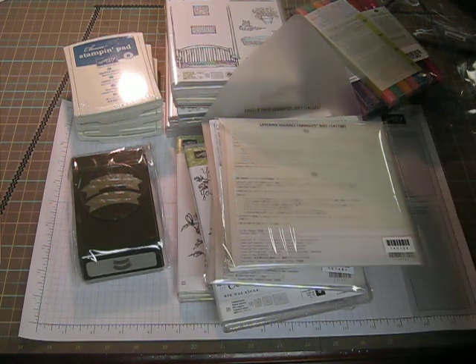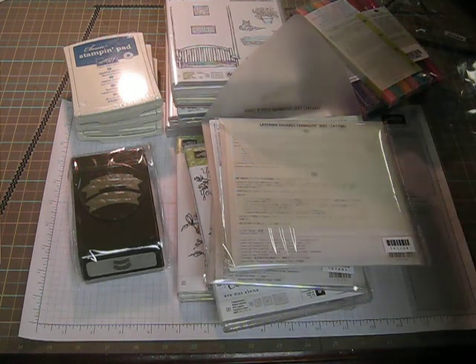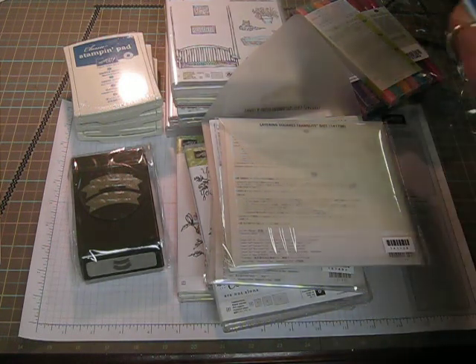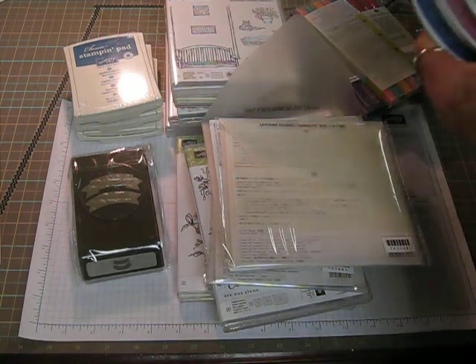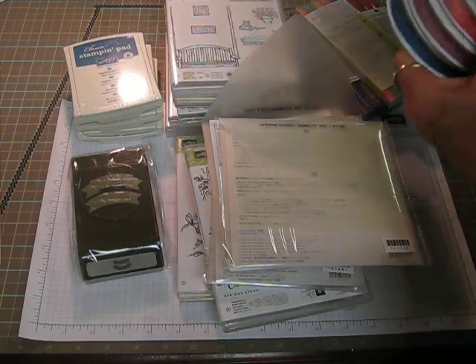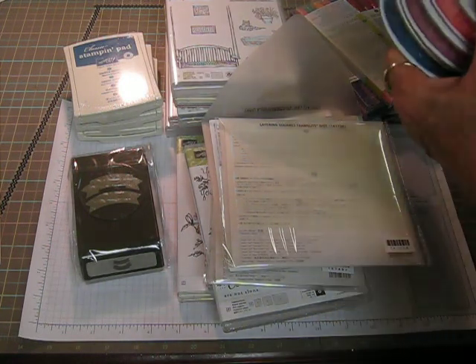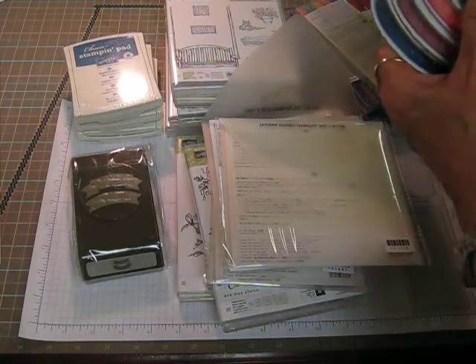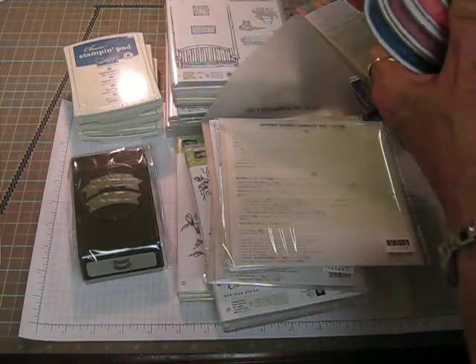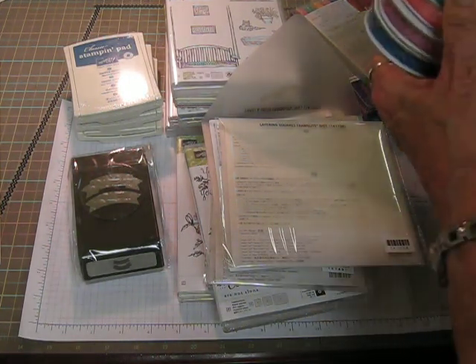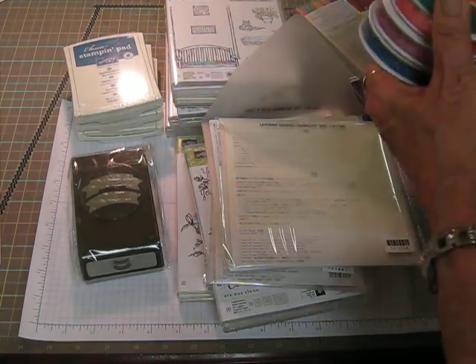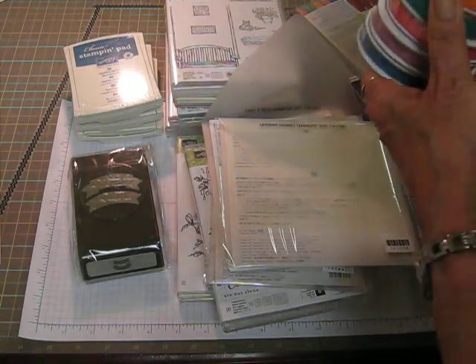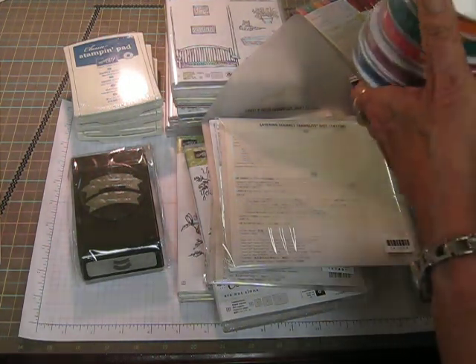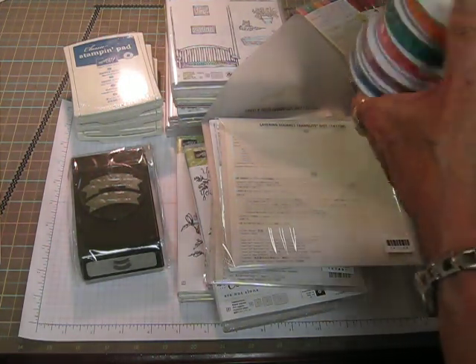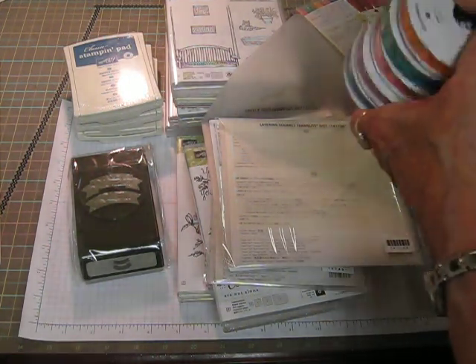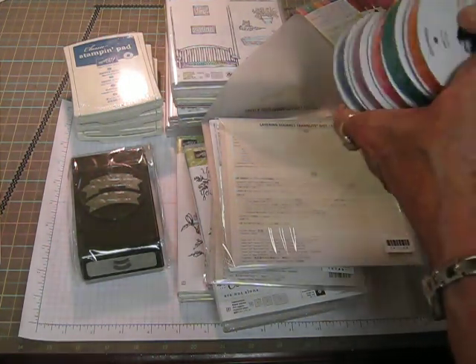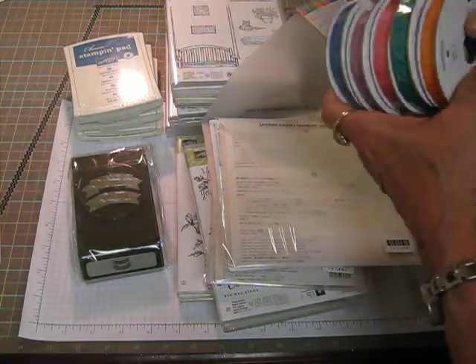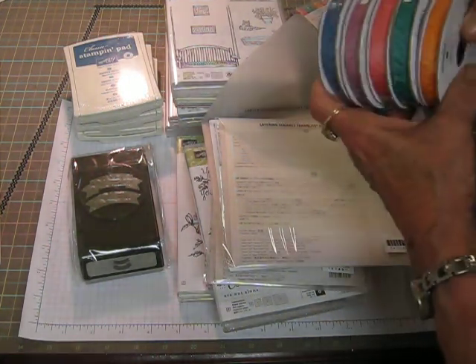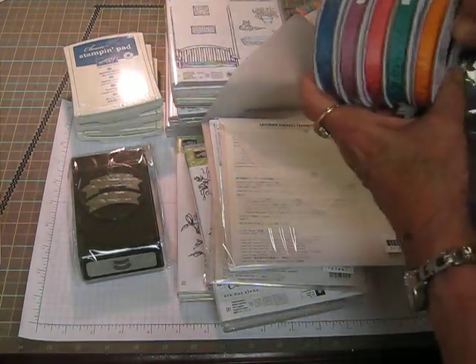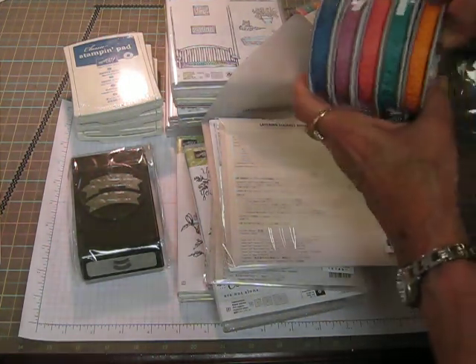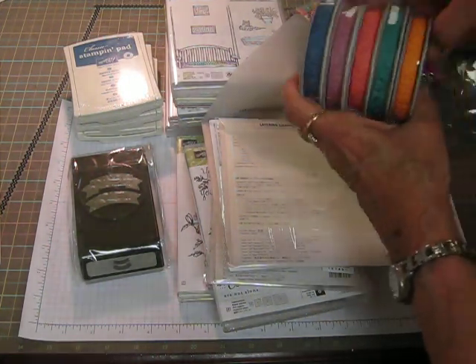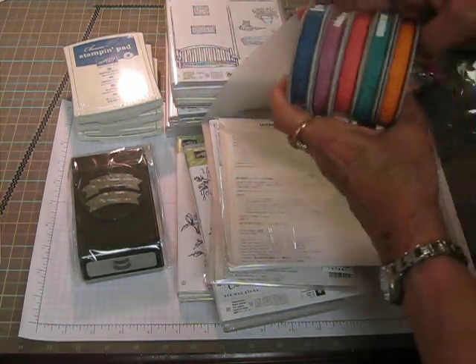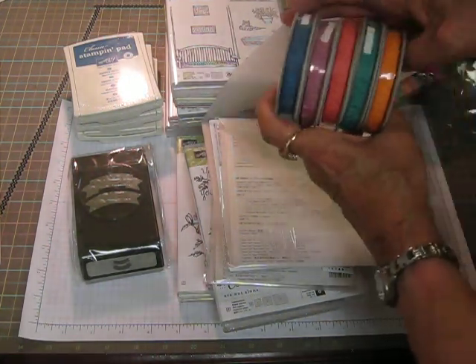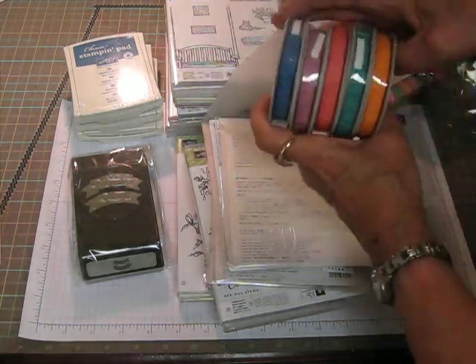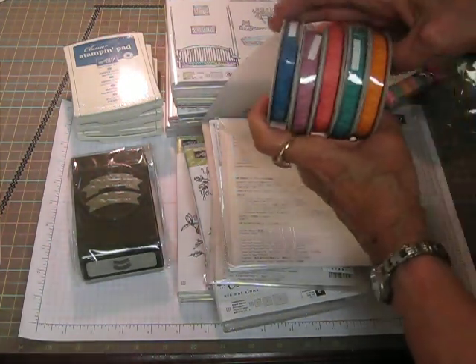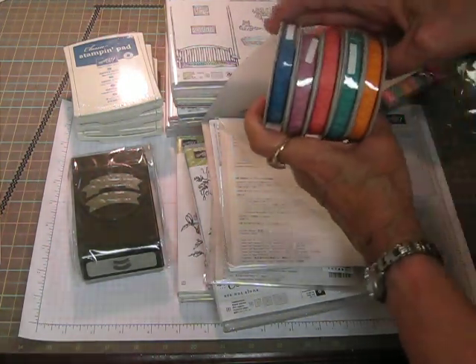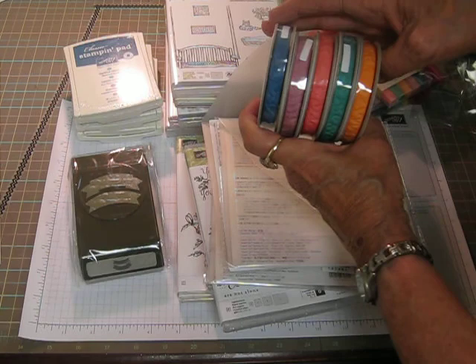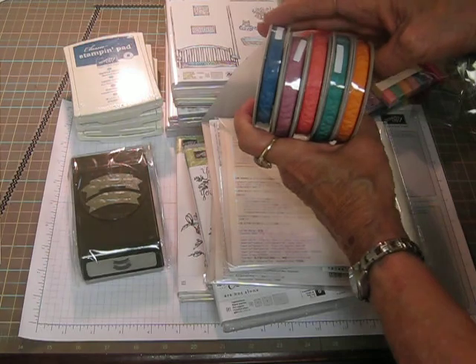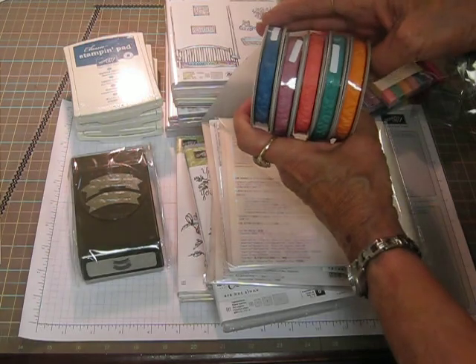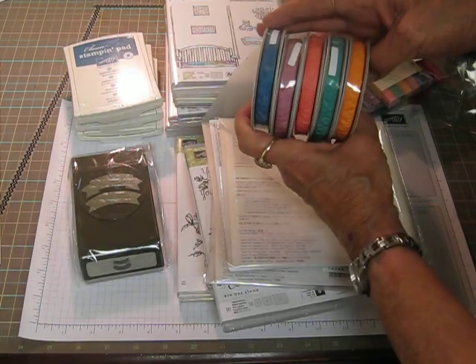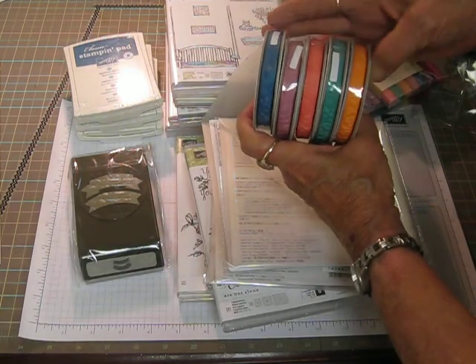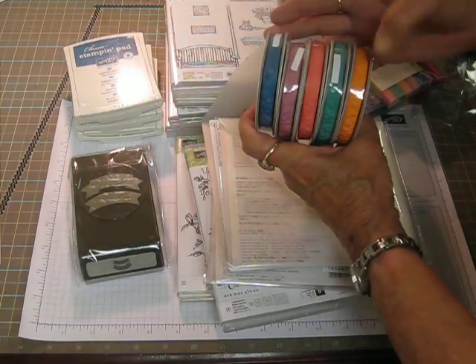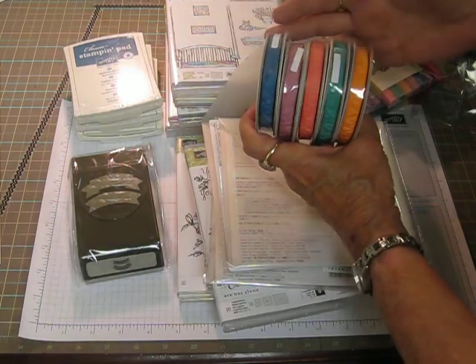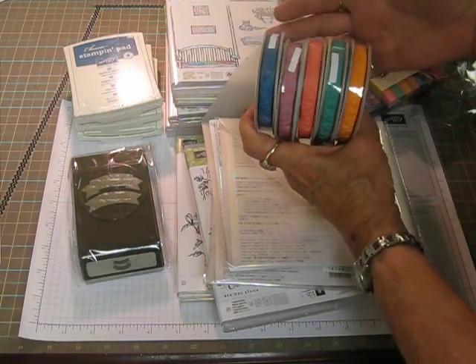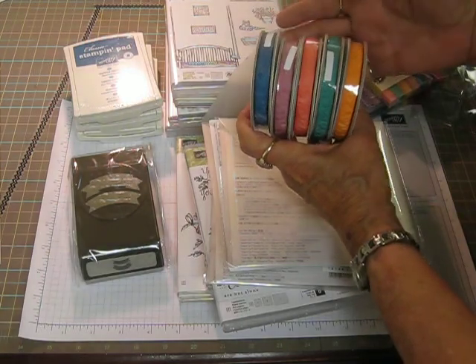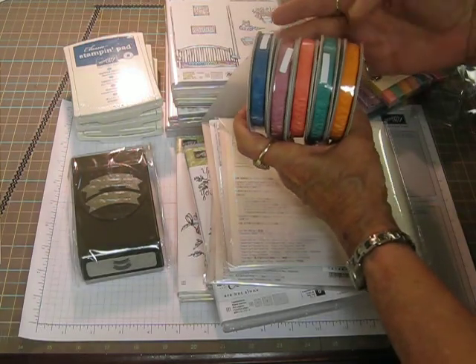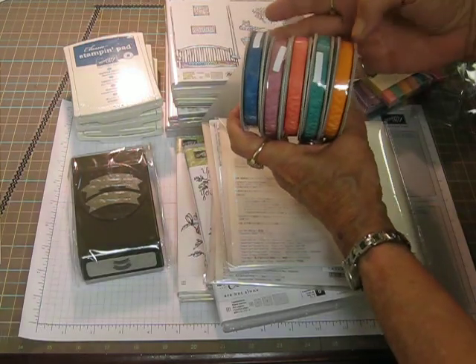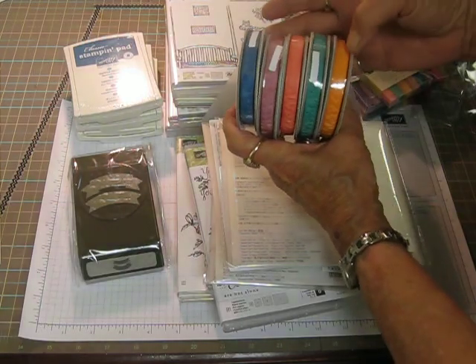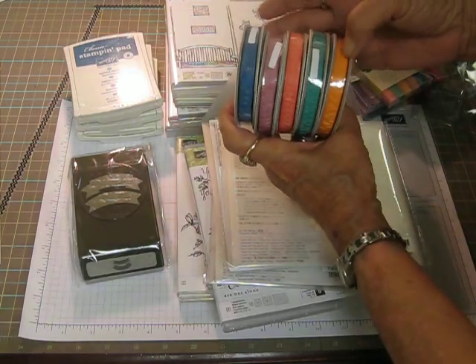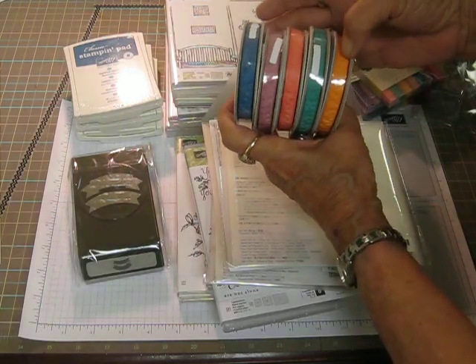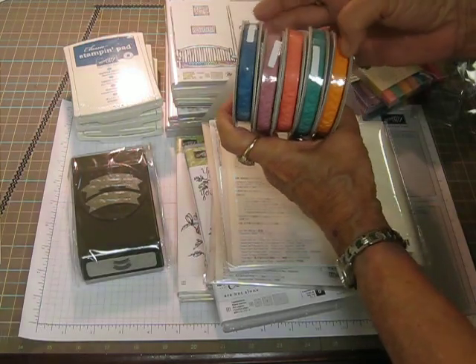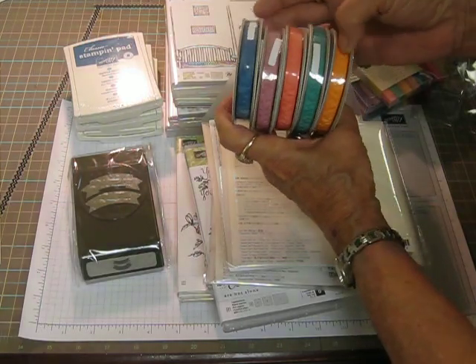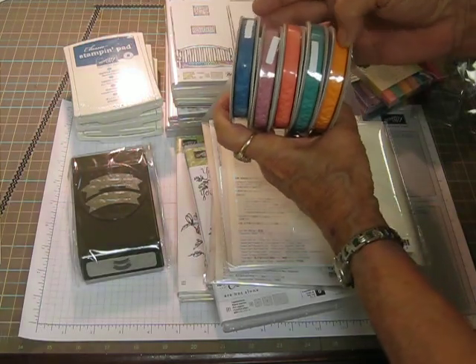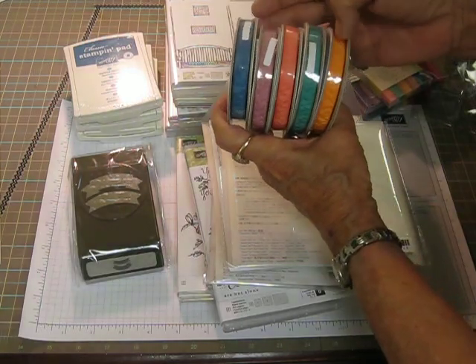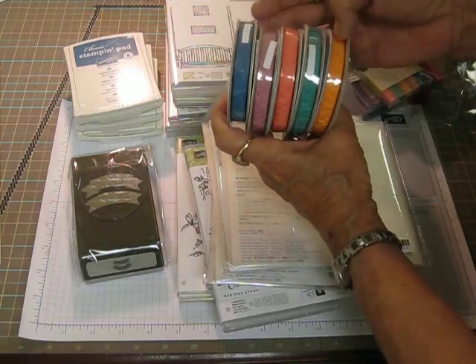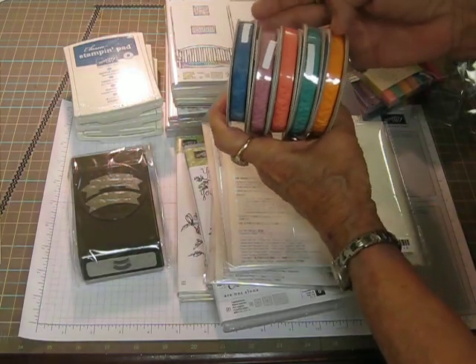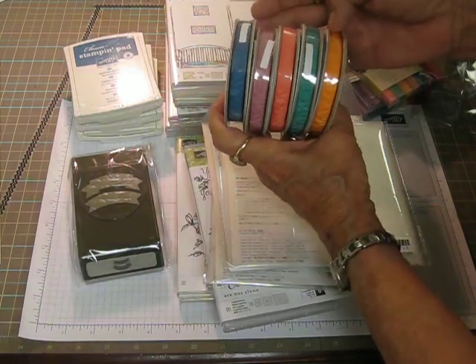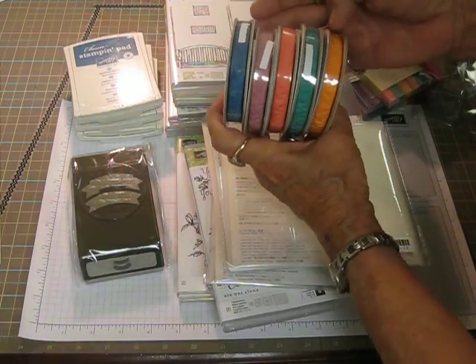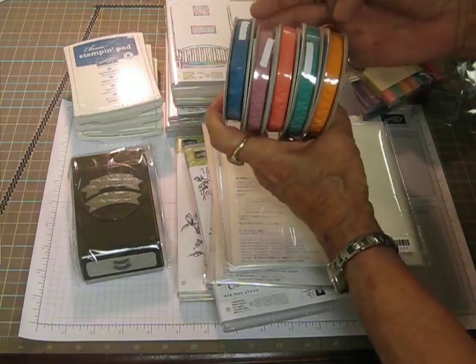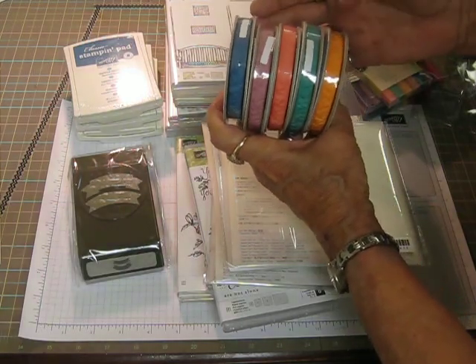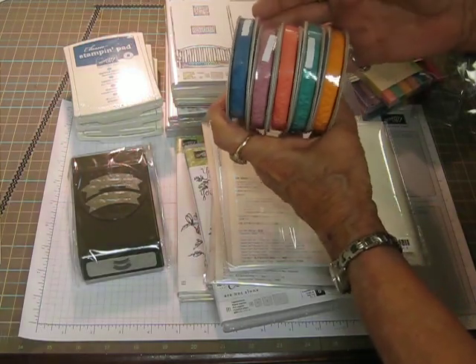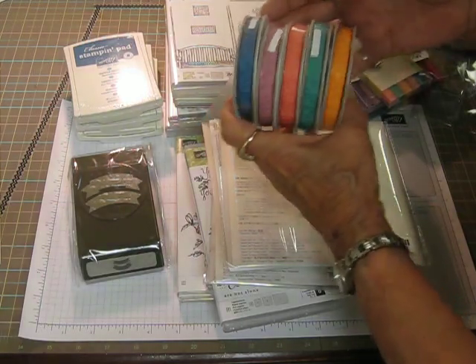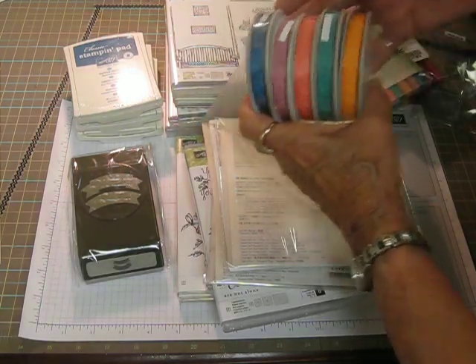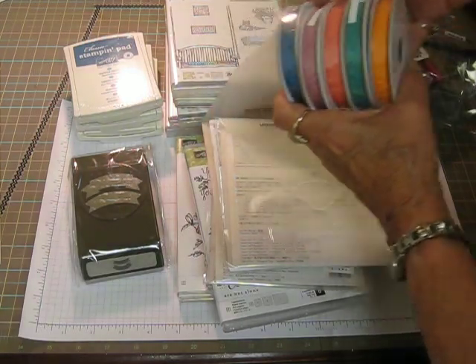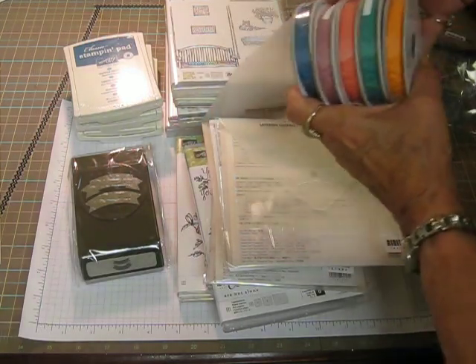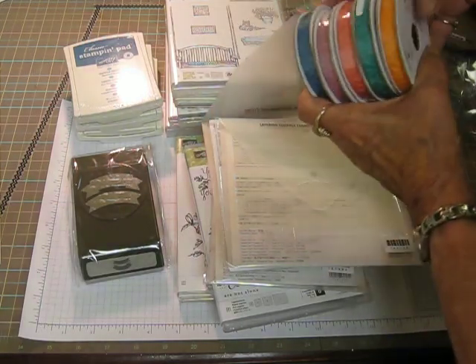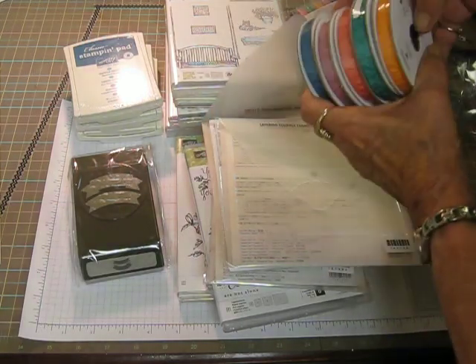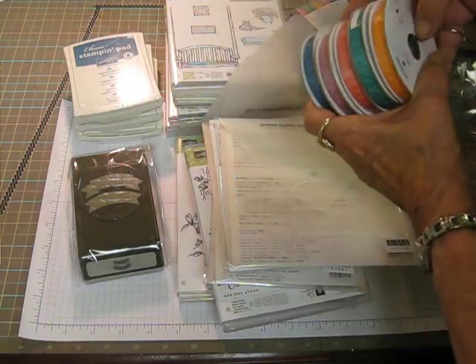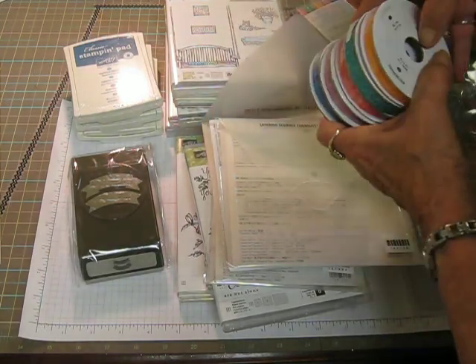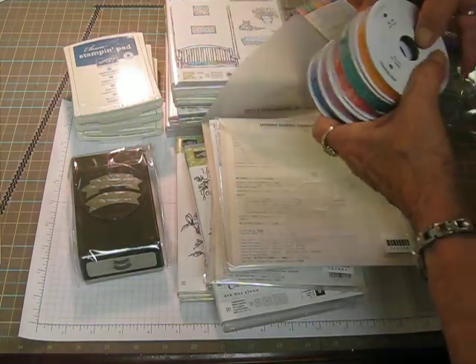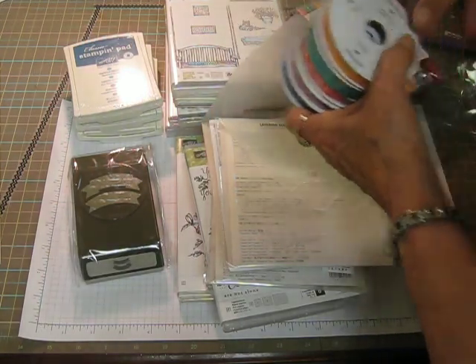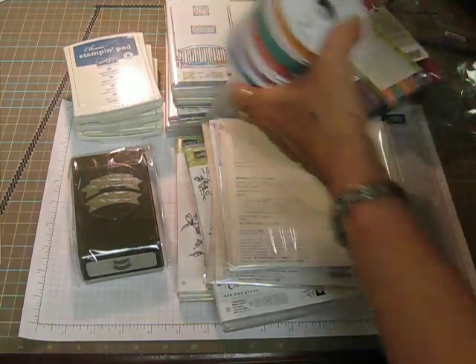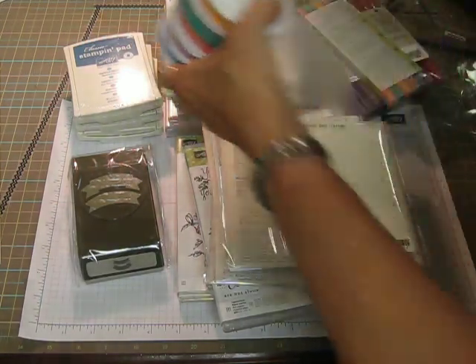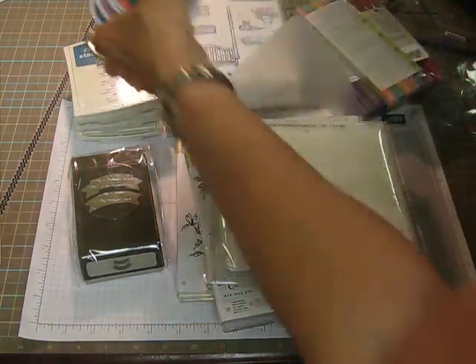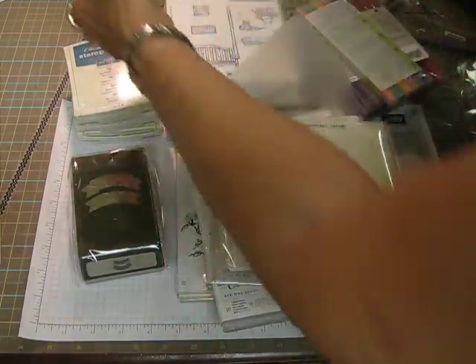And I got the new ribbon for all the new colors. It's the — I think they pronounce it — Ruched Ribbon. Isn't that pretty? It's kind of puckery looking. It's so beautiful.